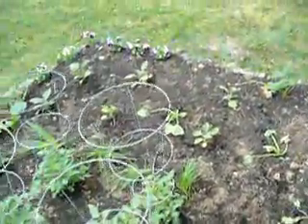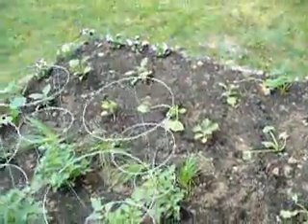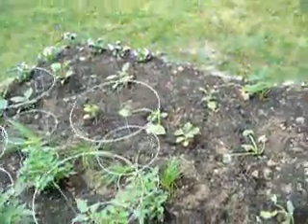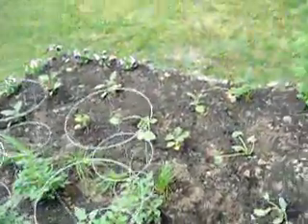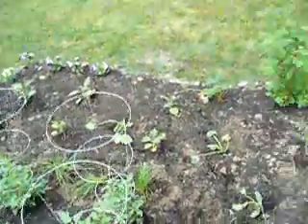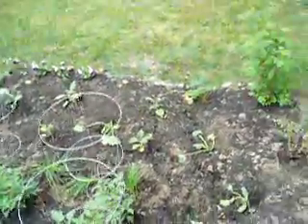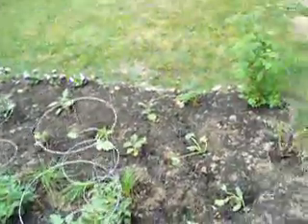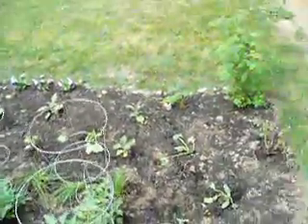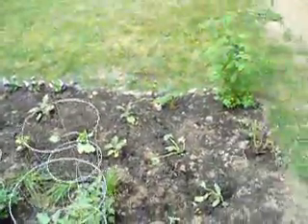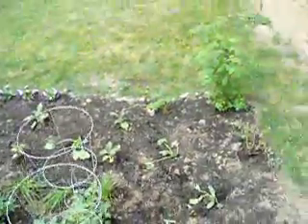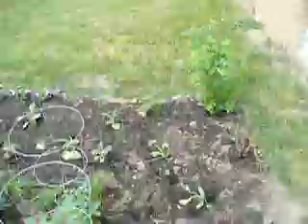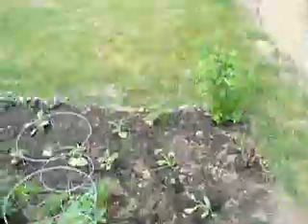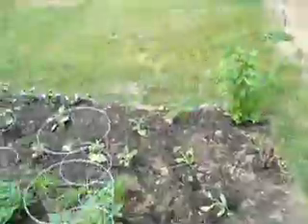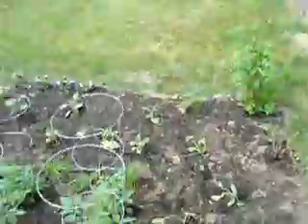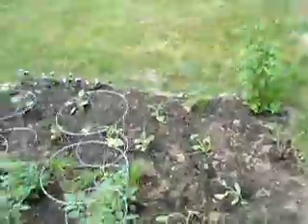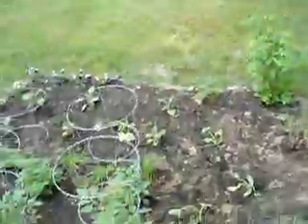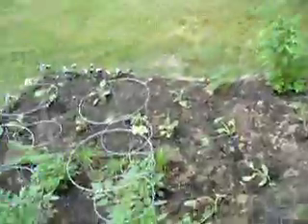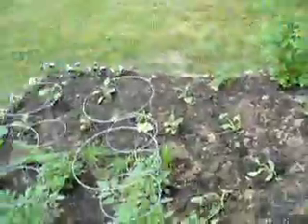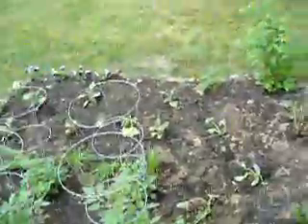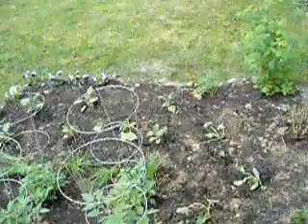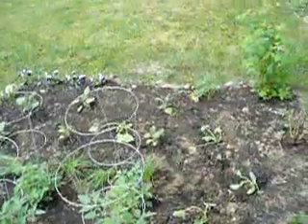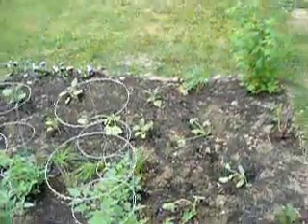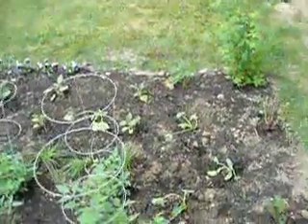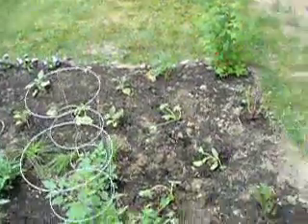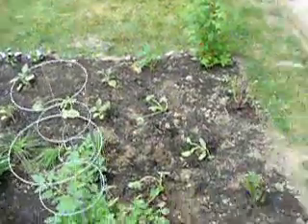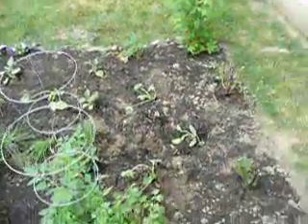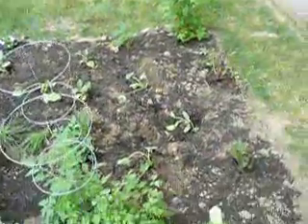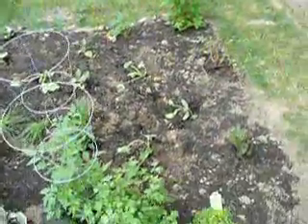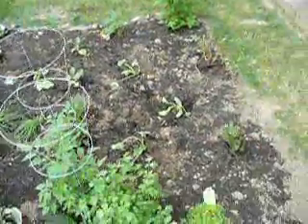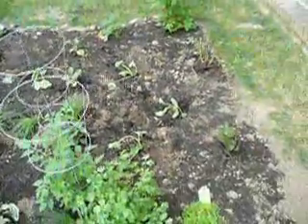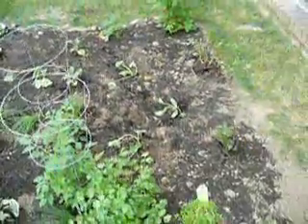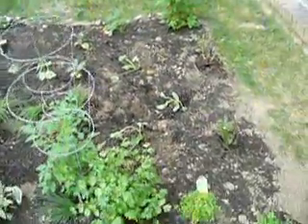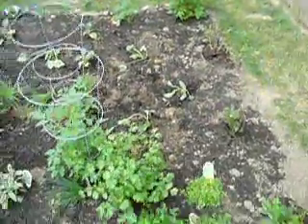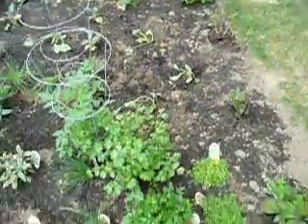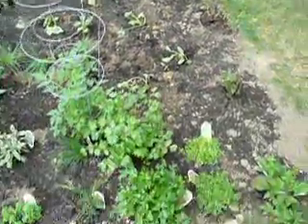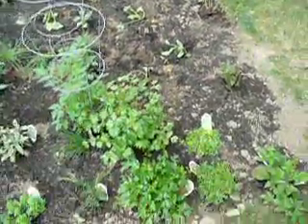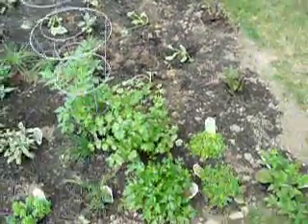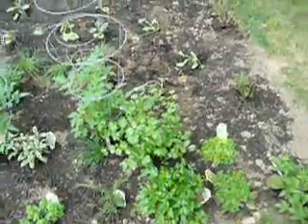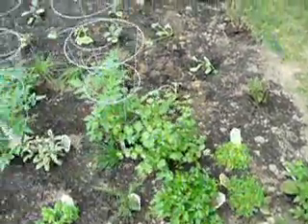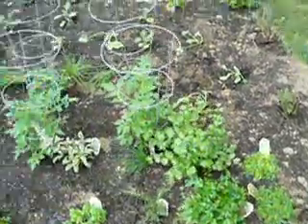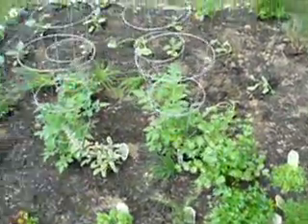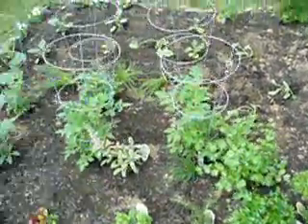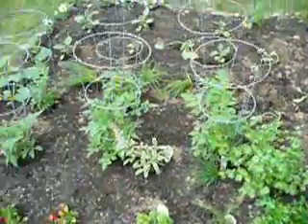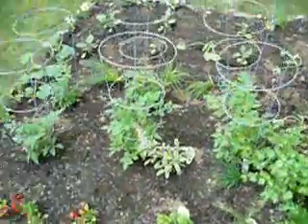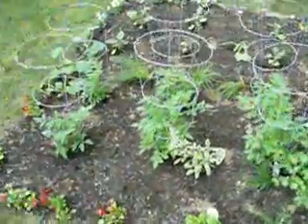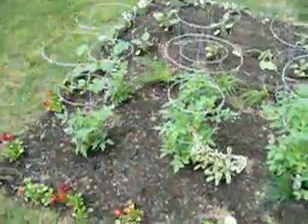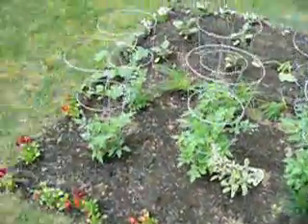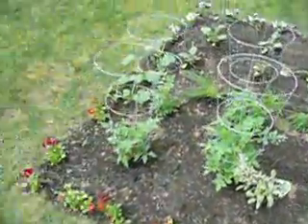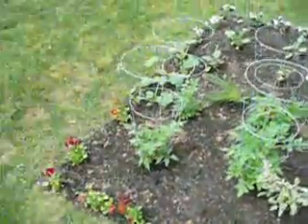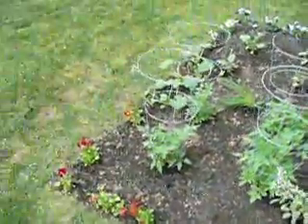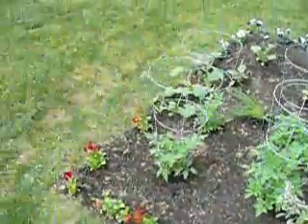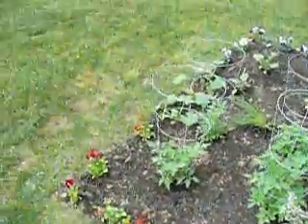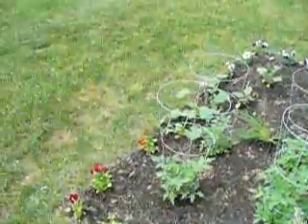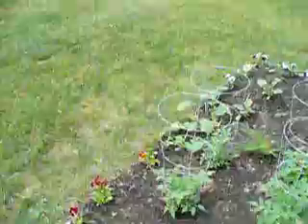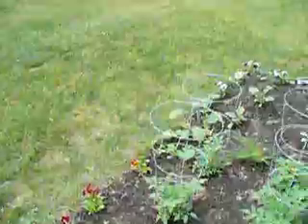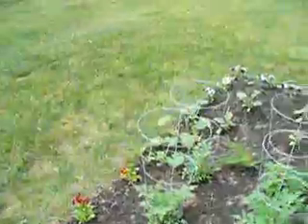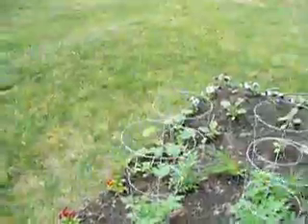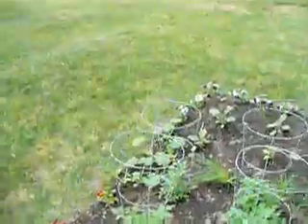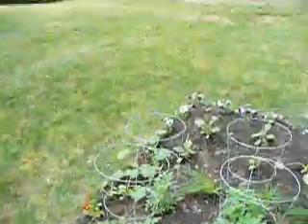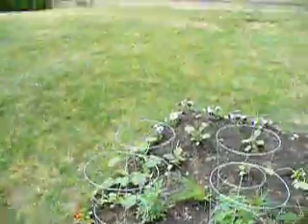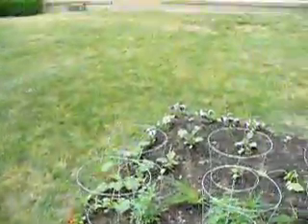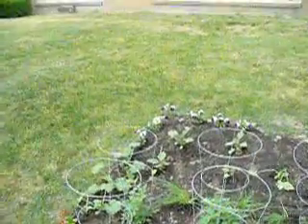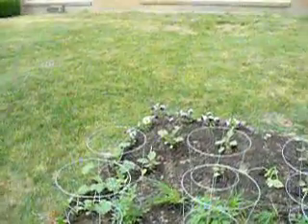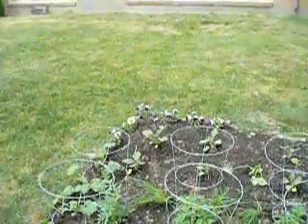But this is our garden. We're very proud of it. Some little rocks along the edges that we dug out while we were tilling it.